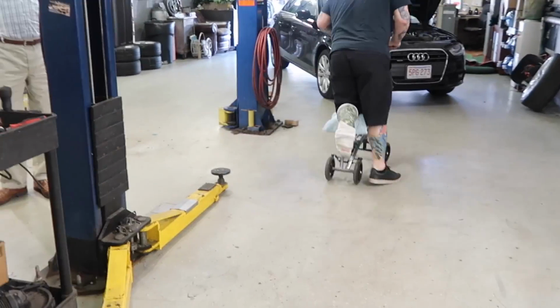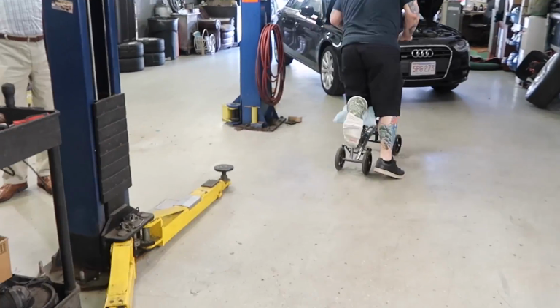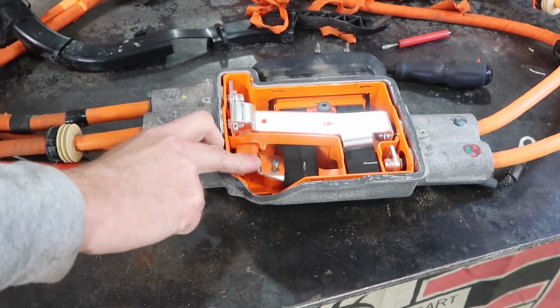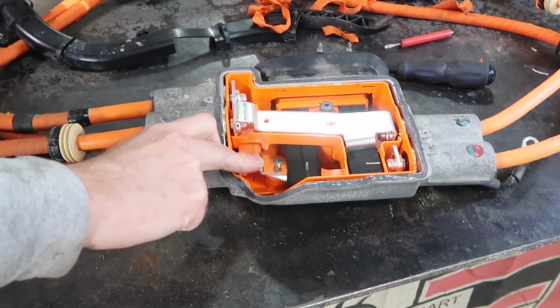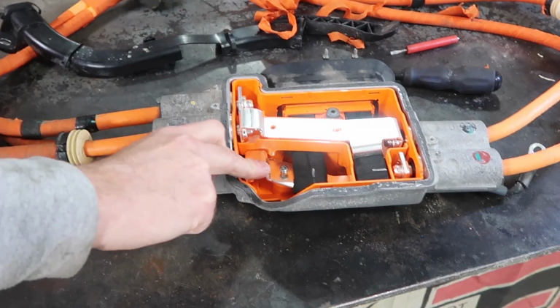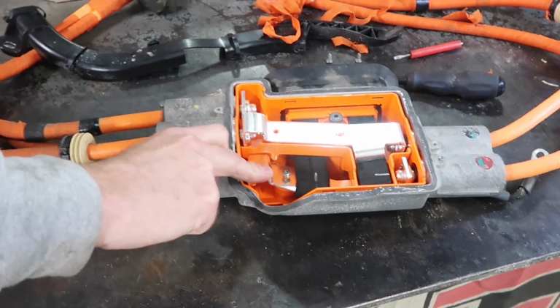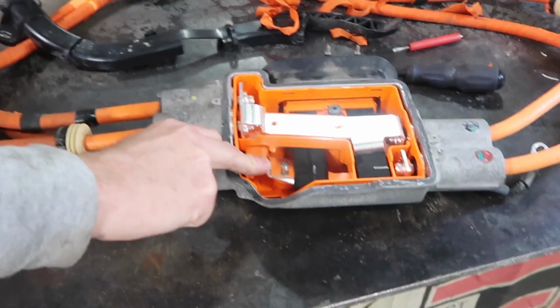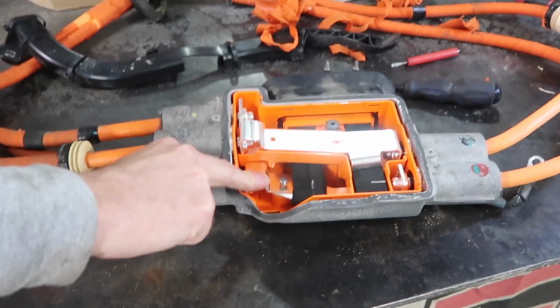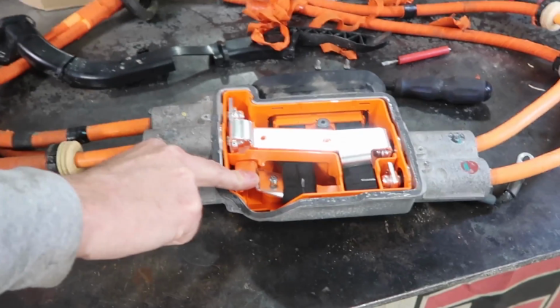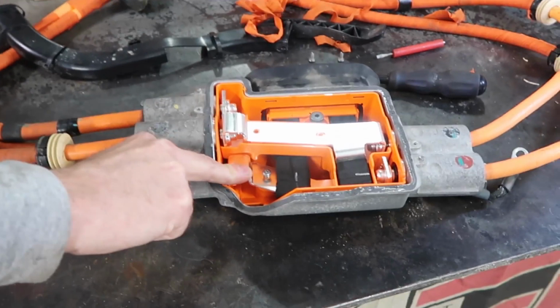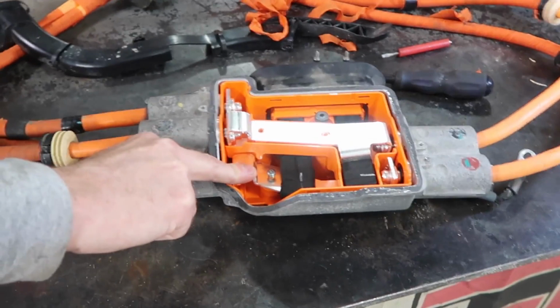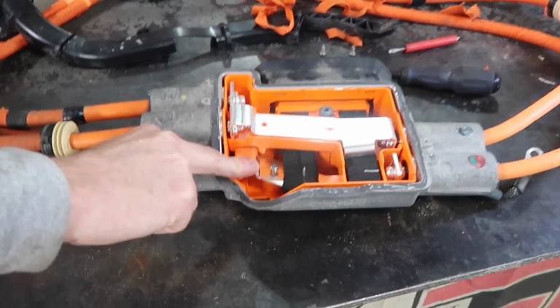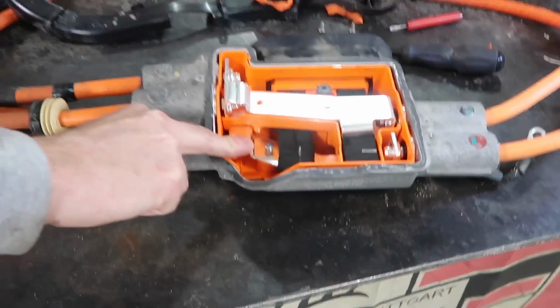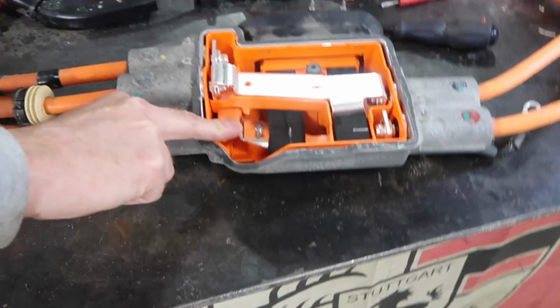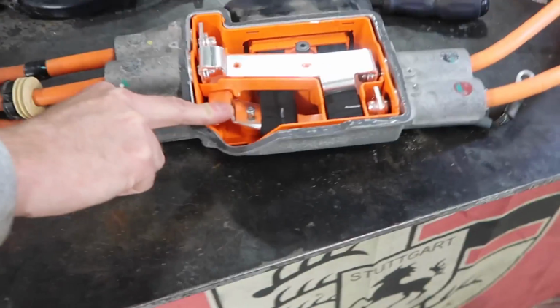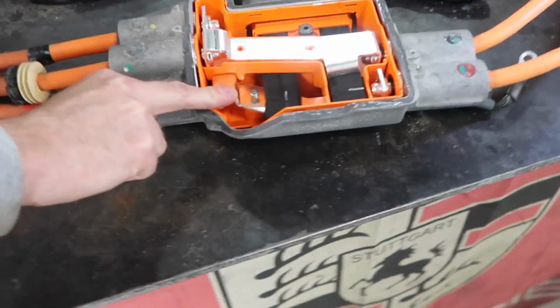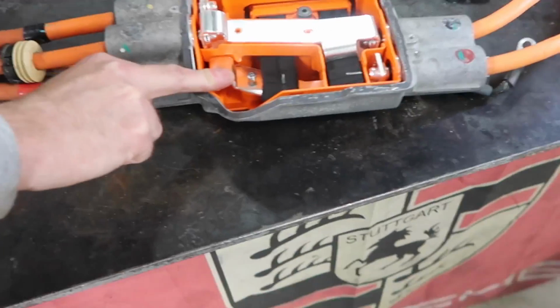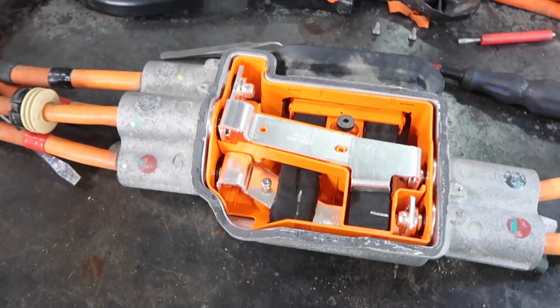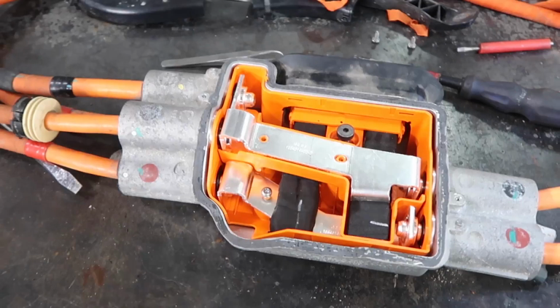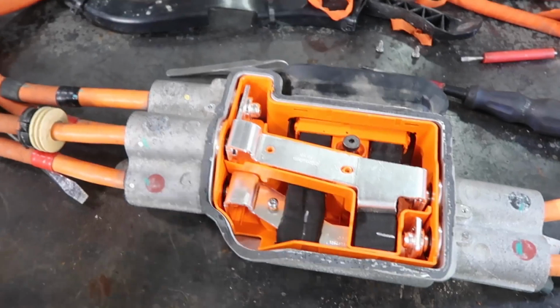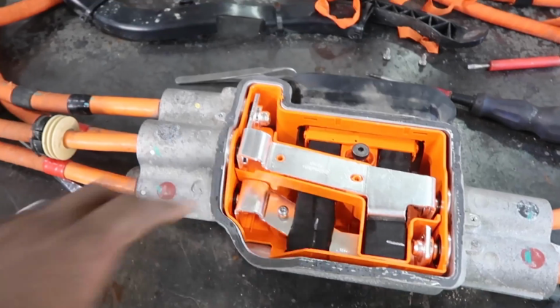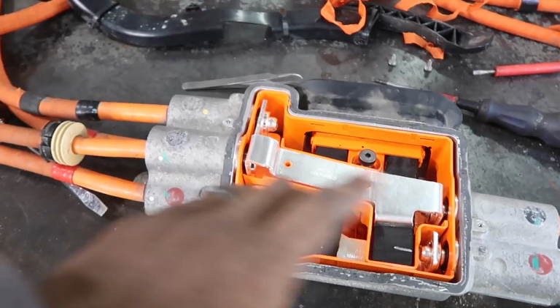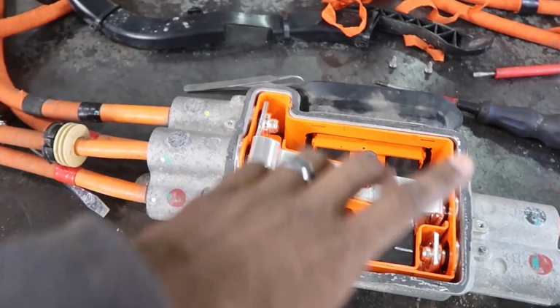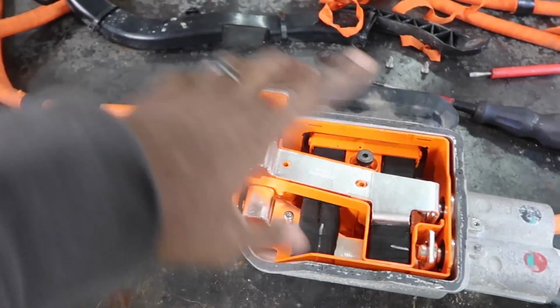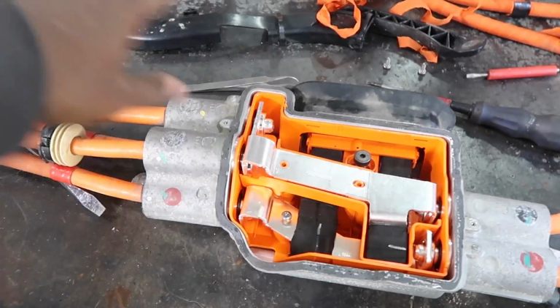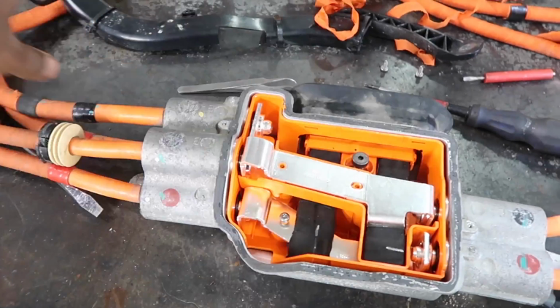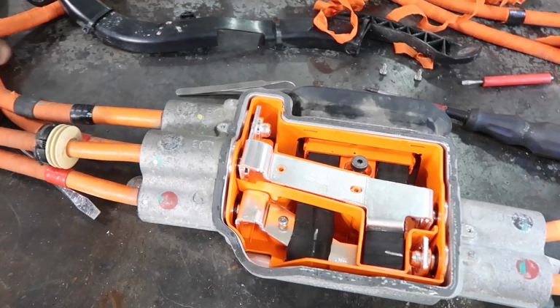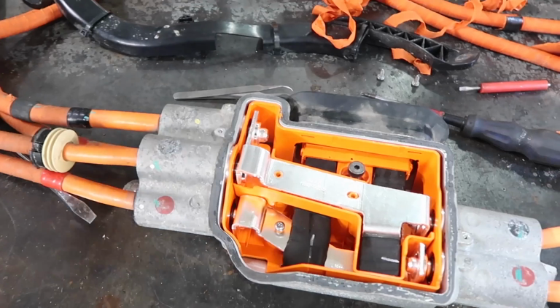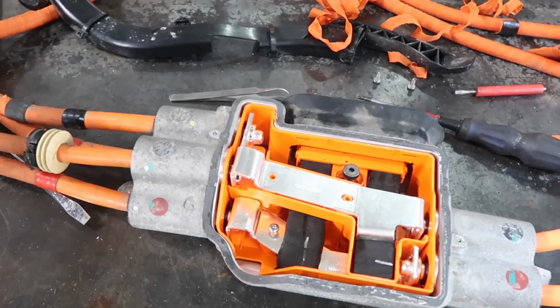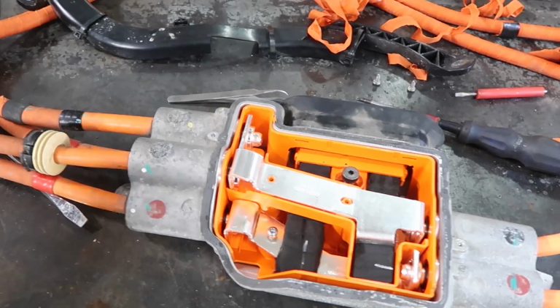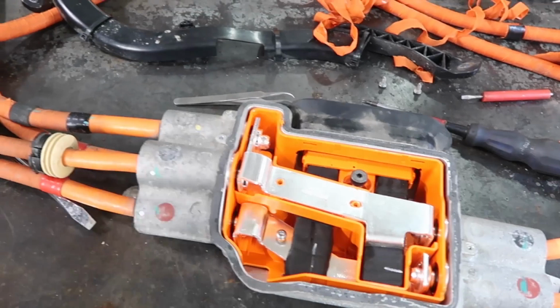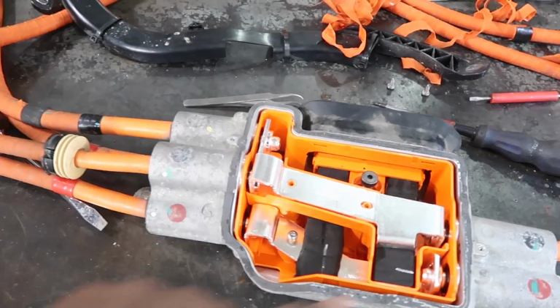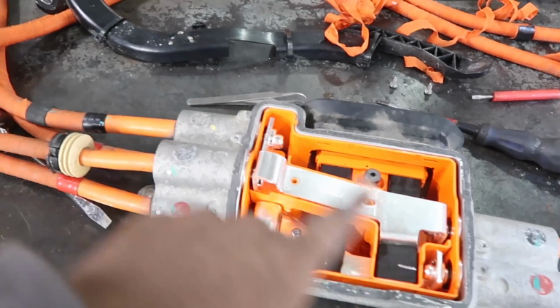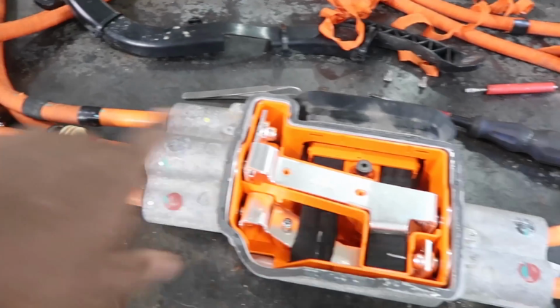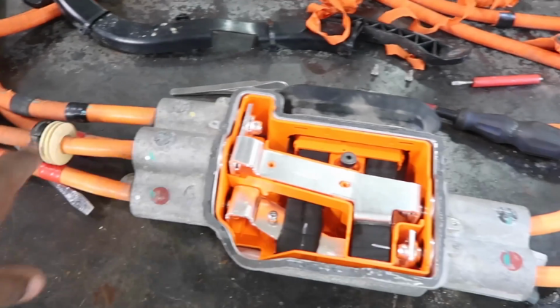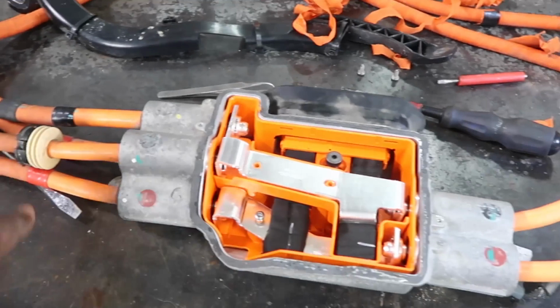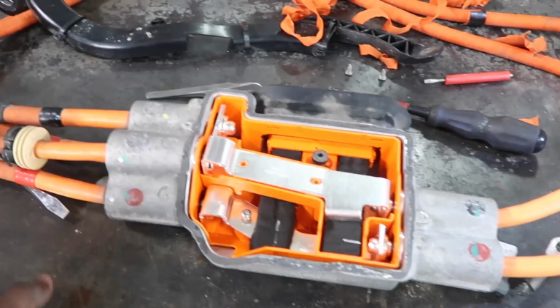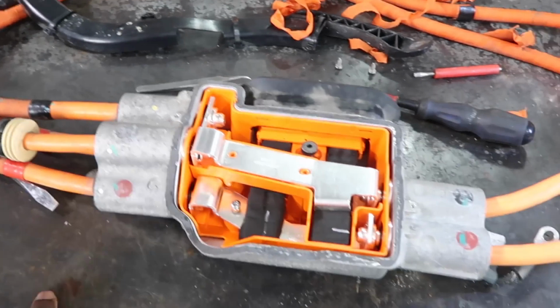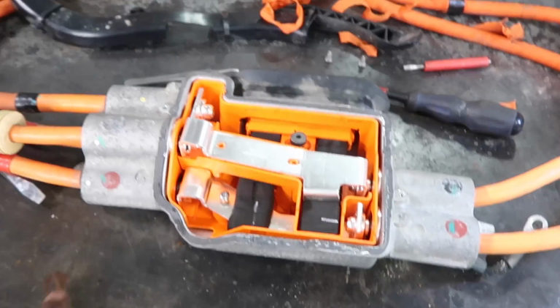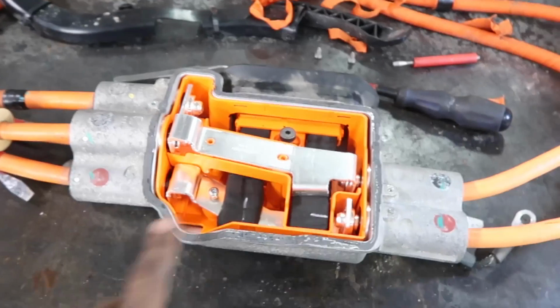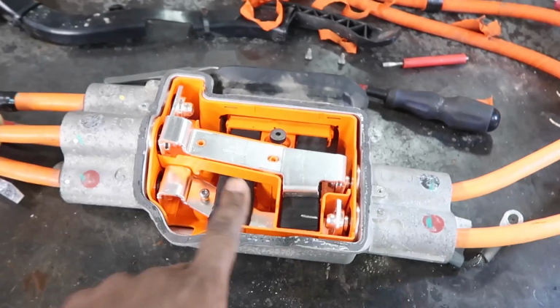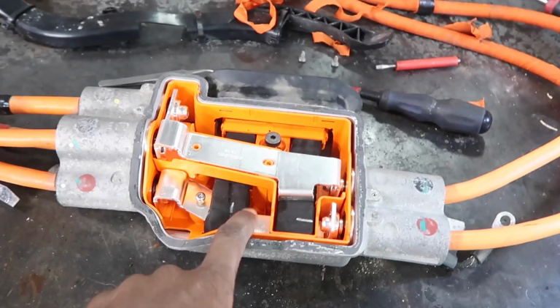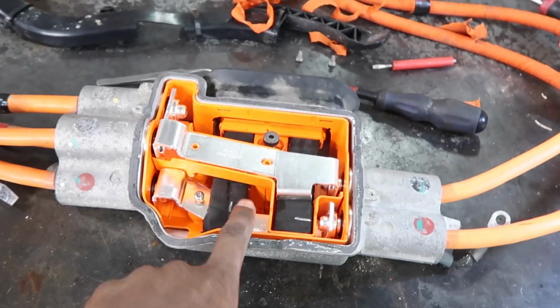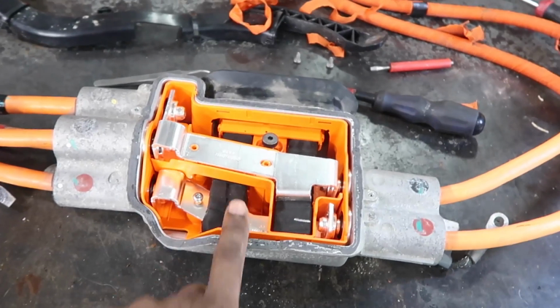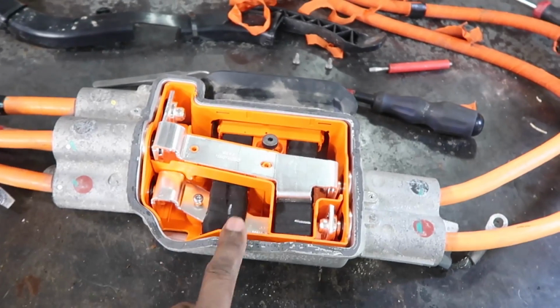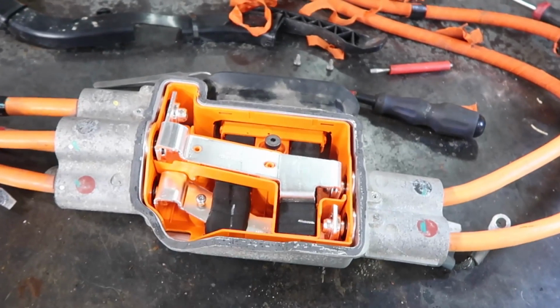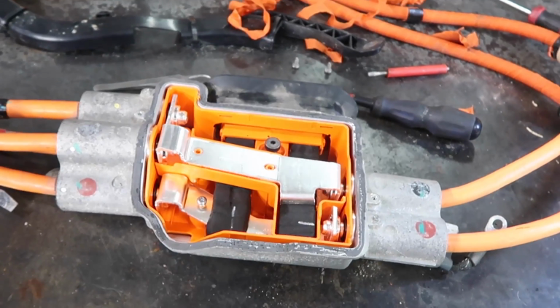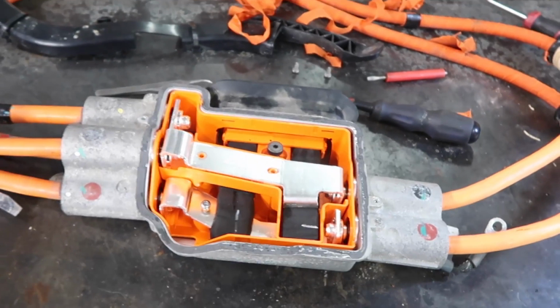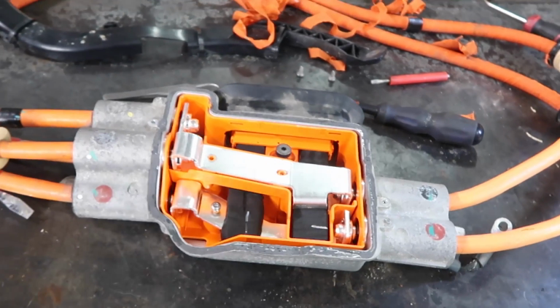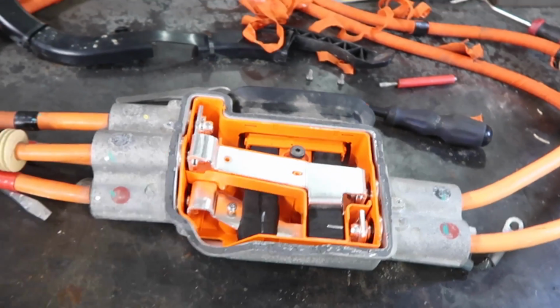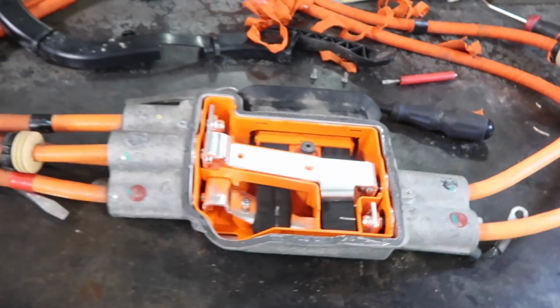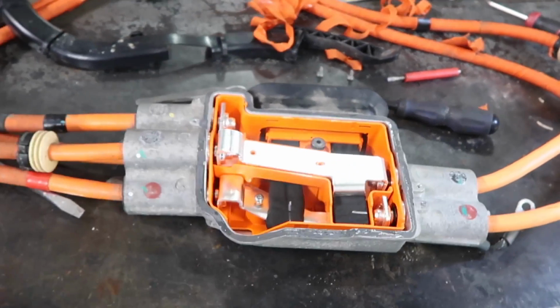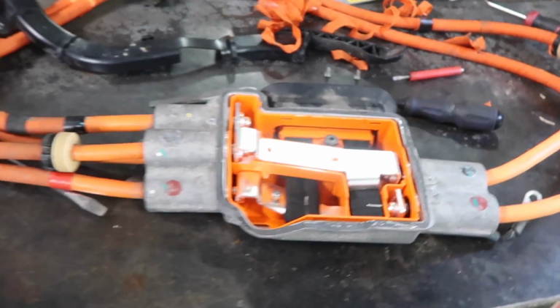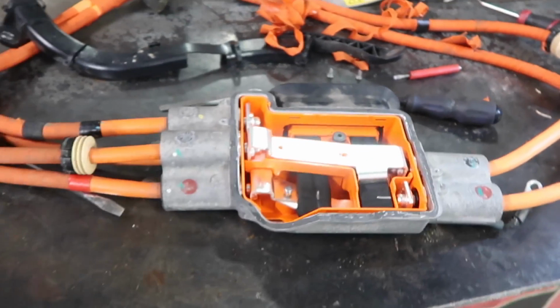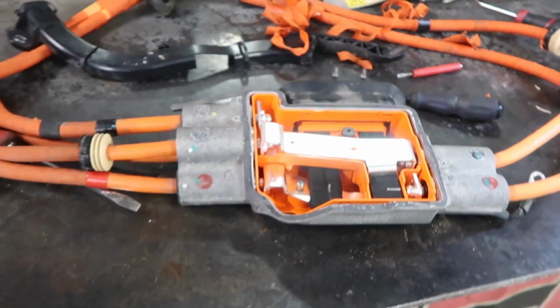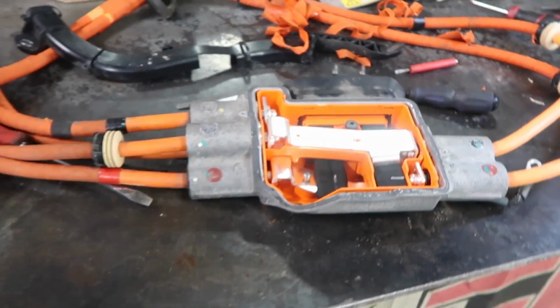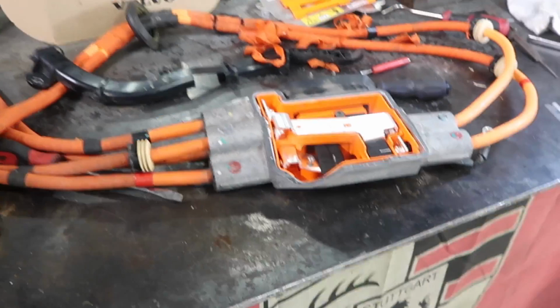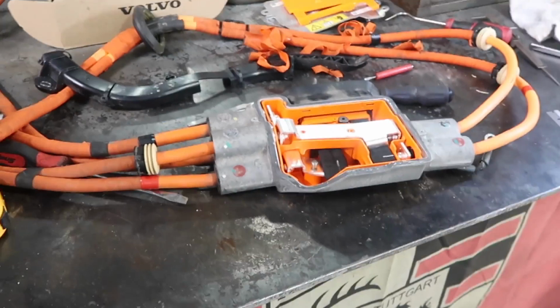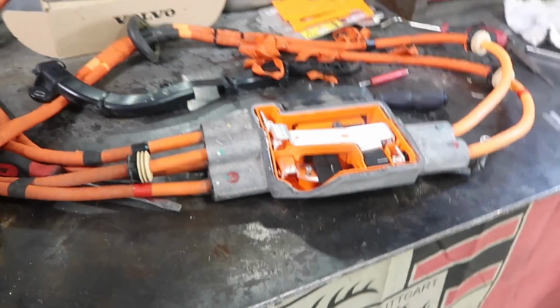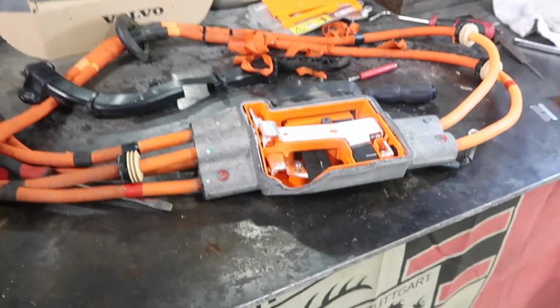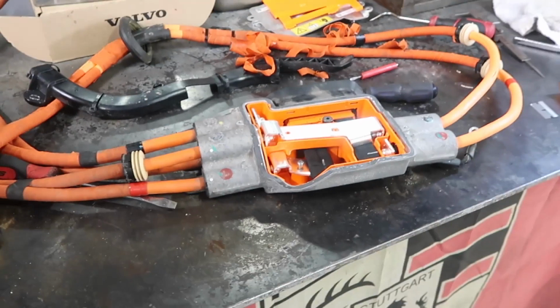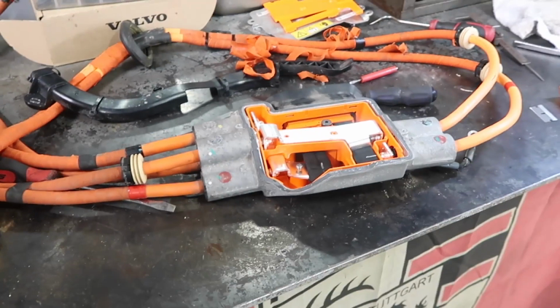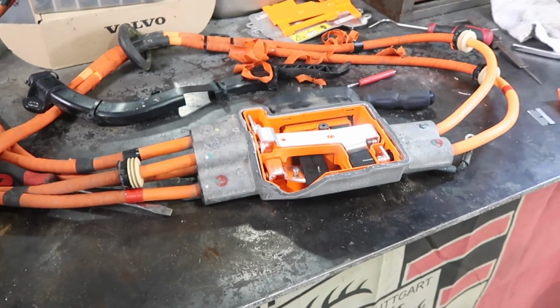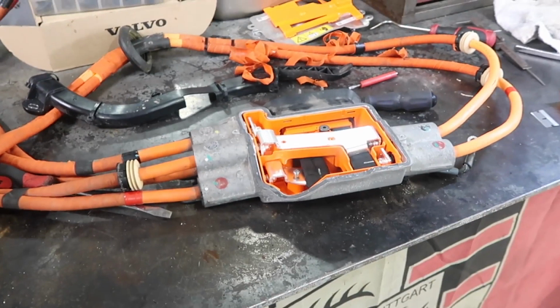It's just a junction box, that's all it is. Remember they had that big-ass box underneath the seats before? This is what it looks like now — very simplistic.